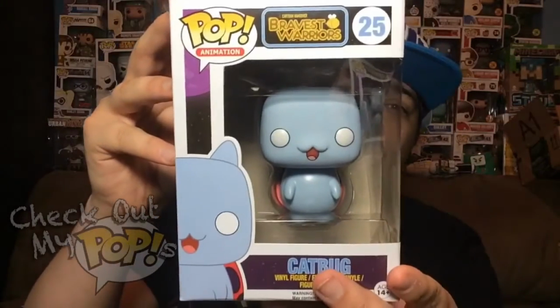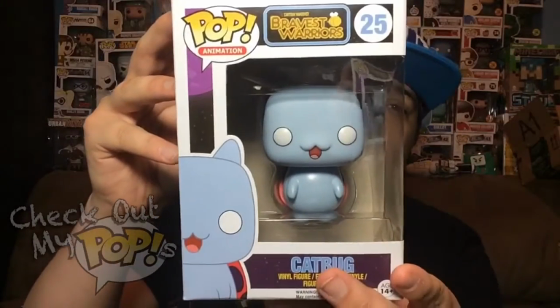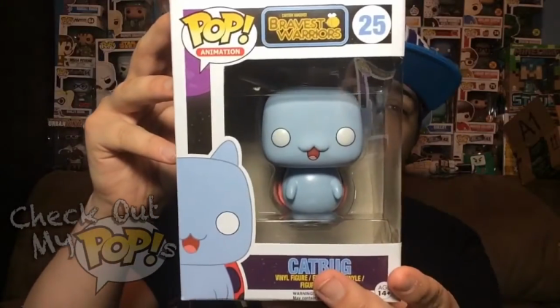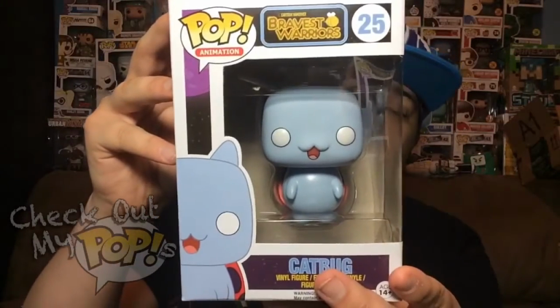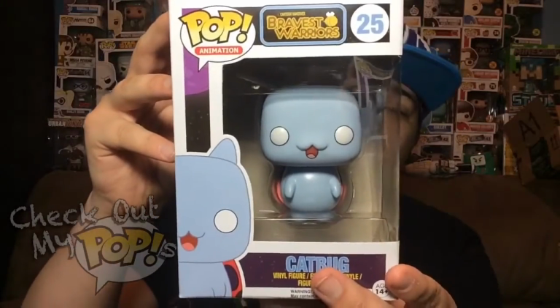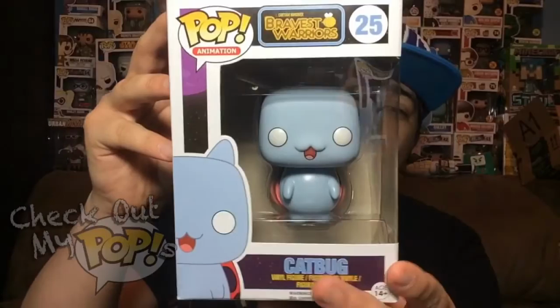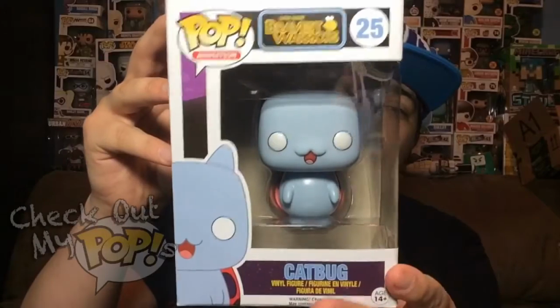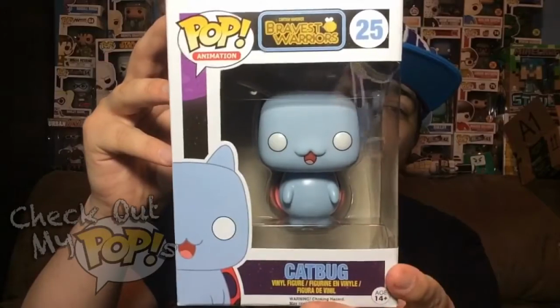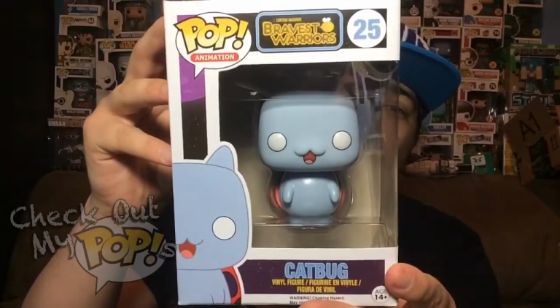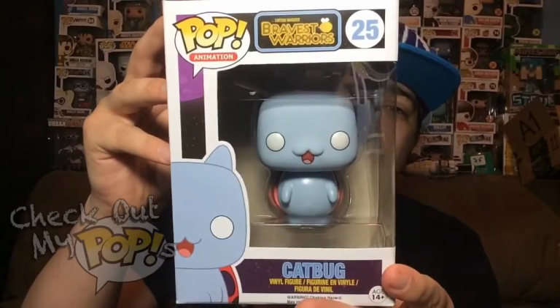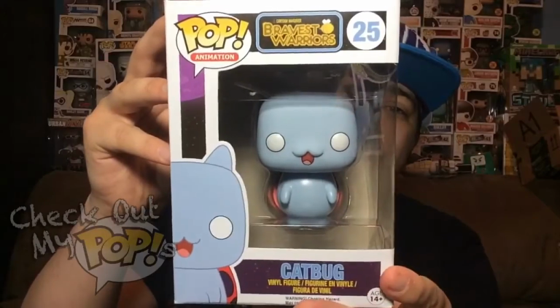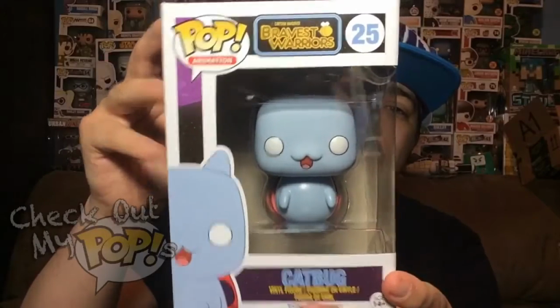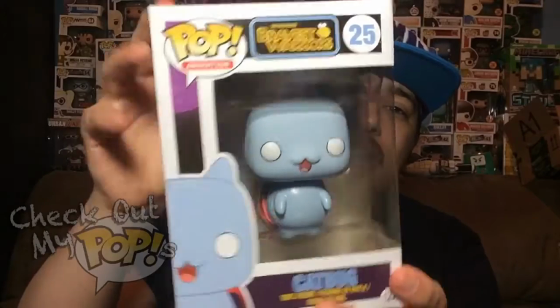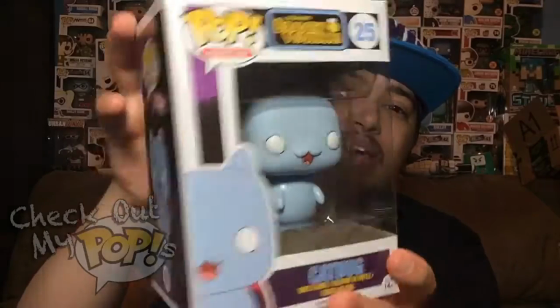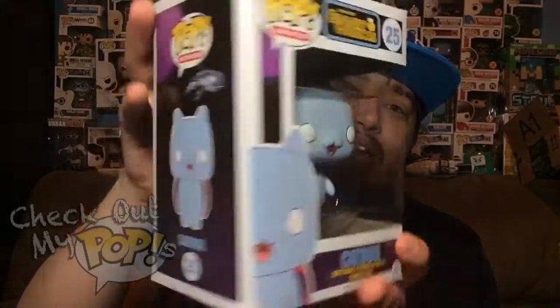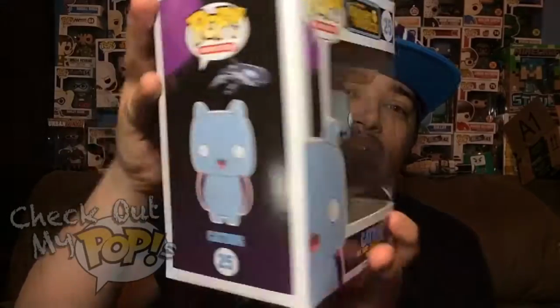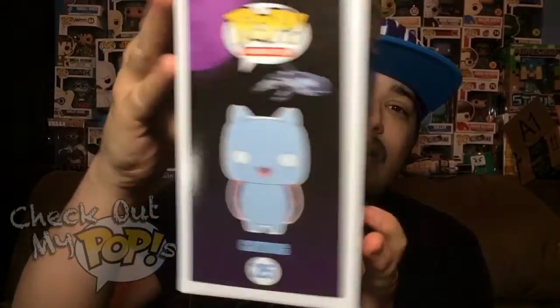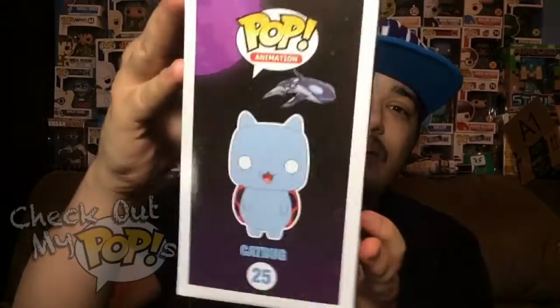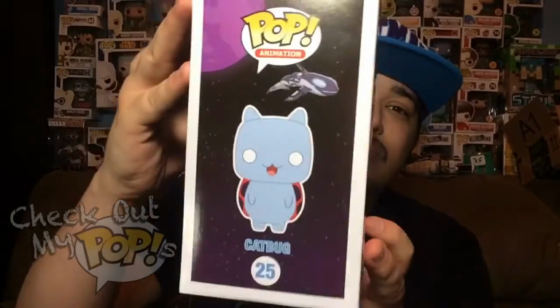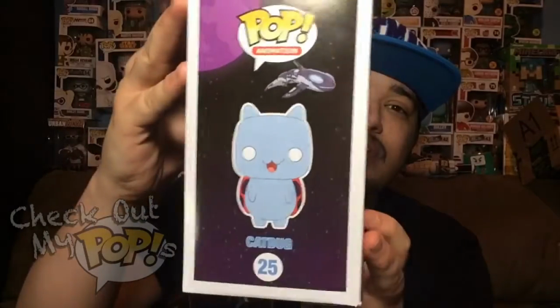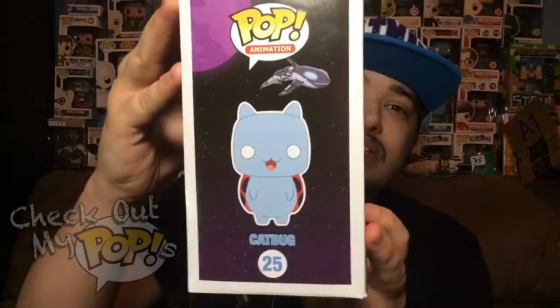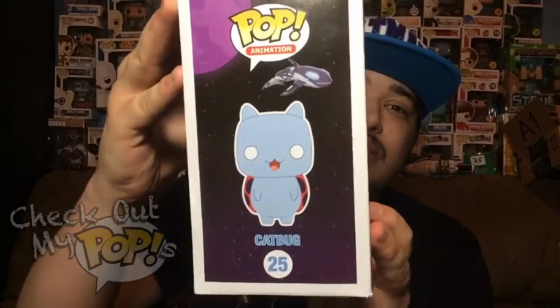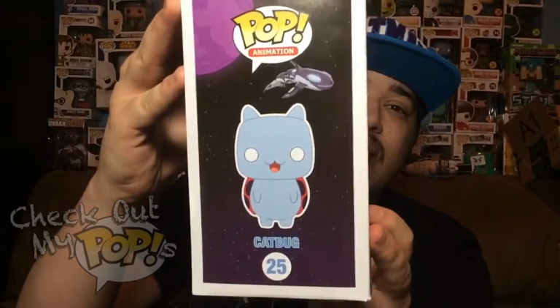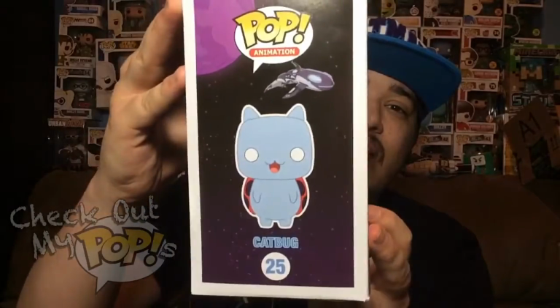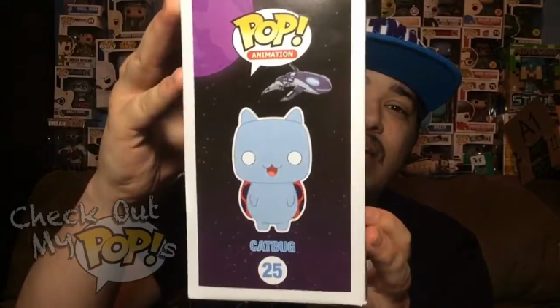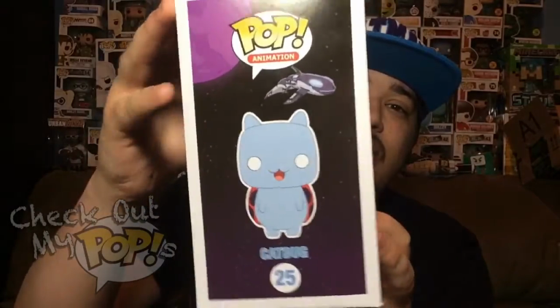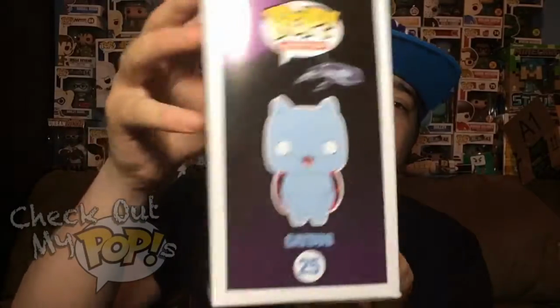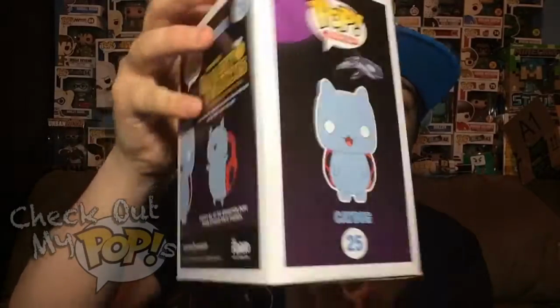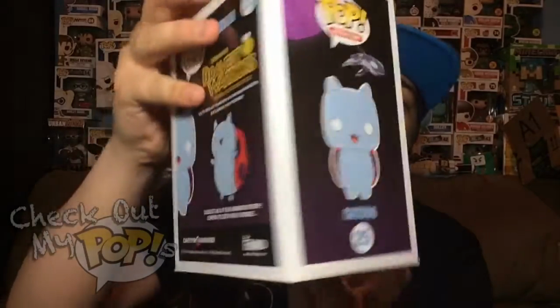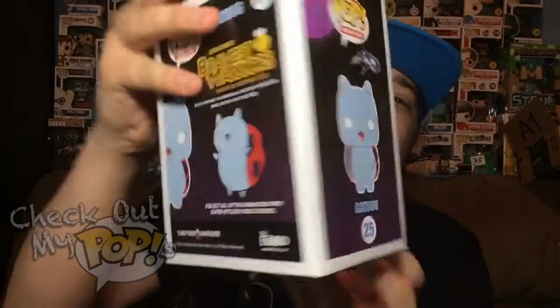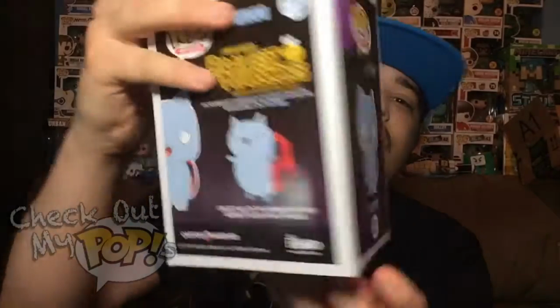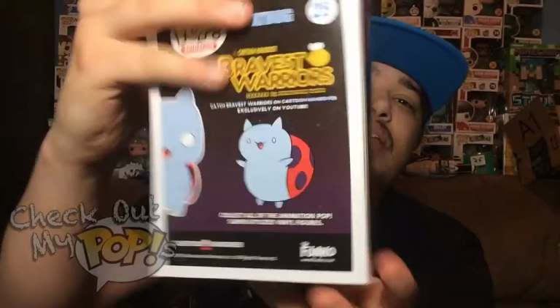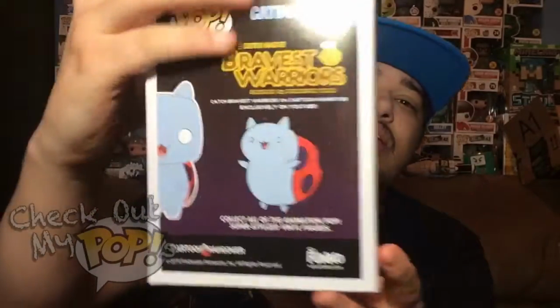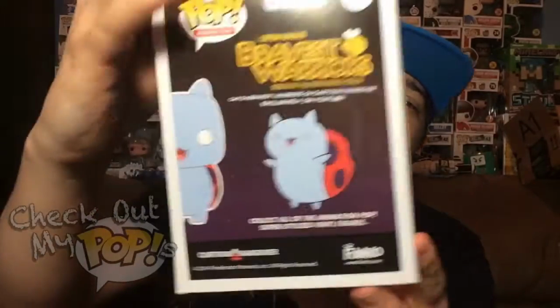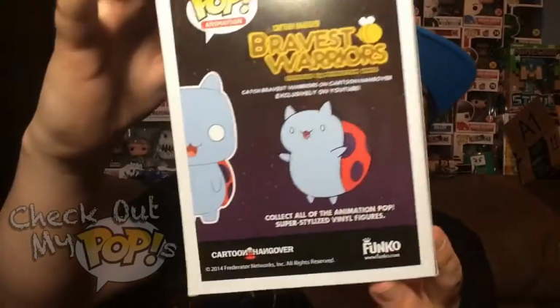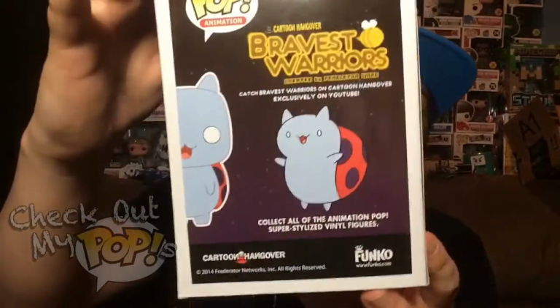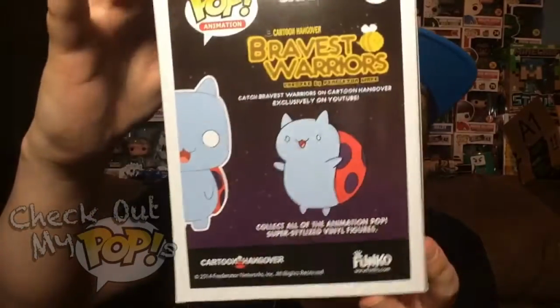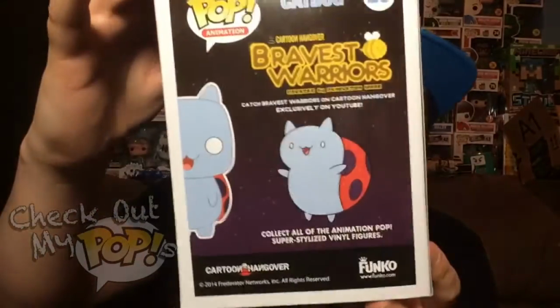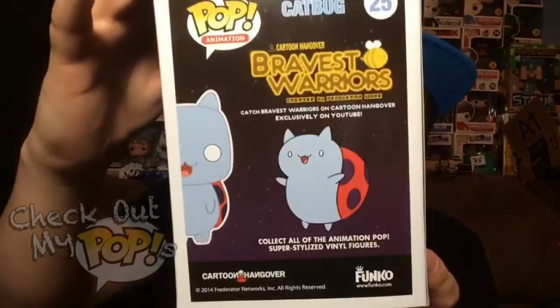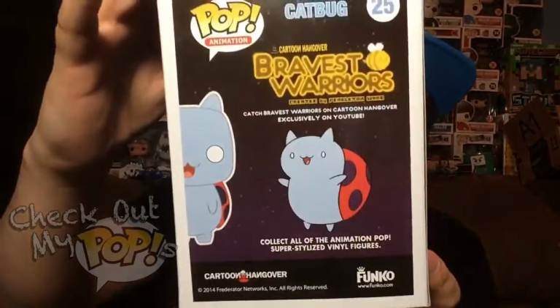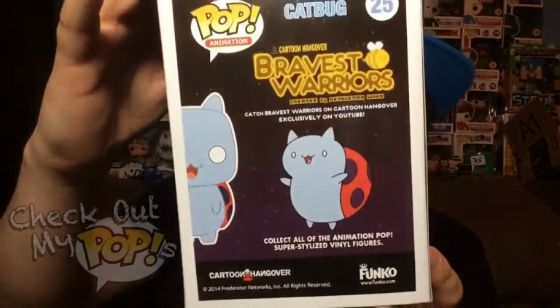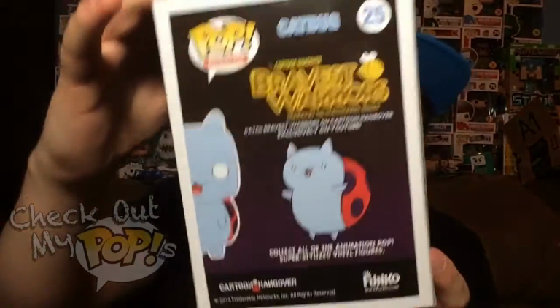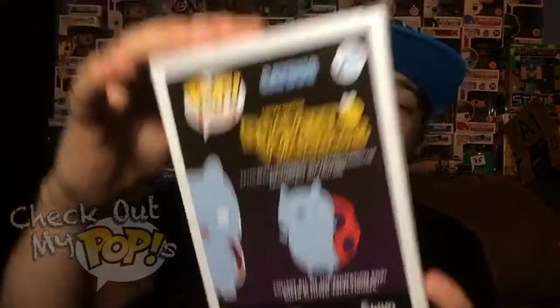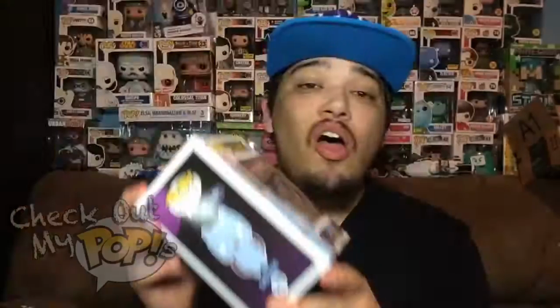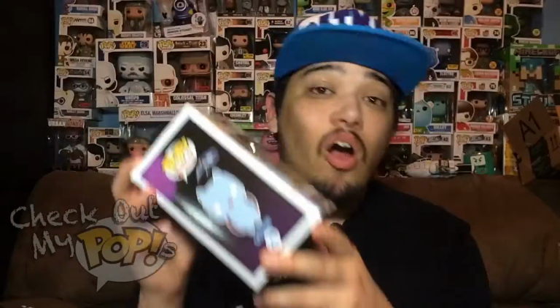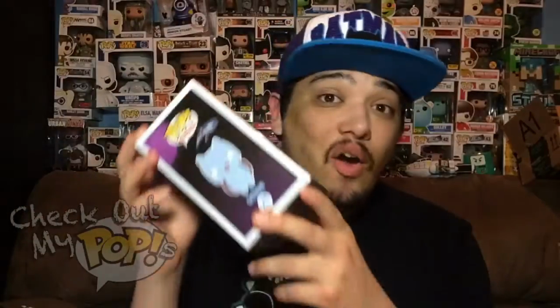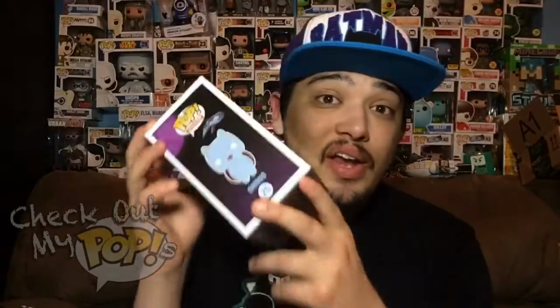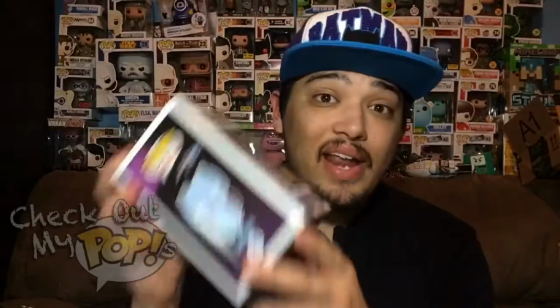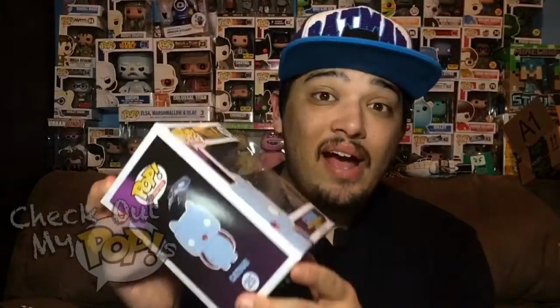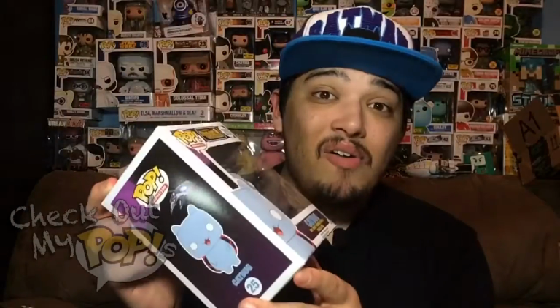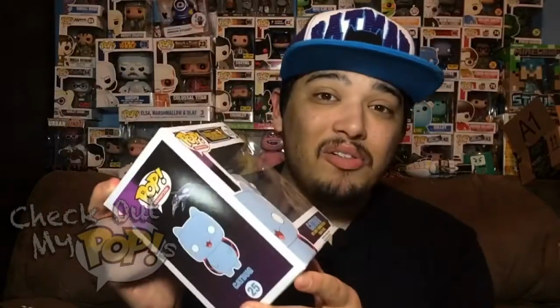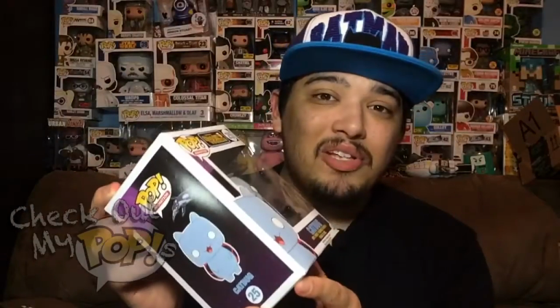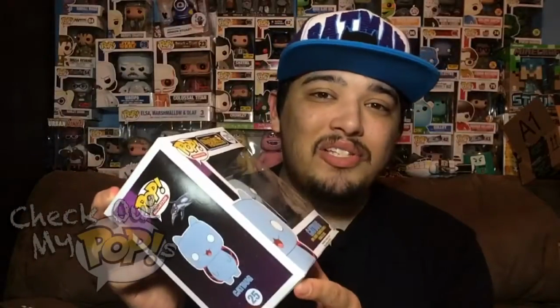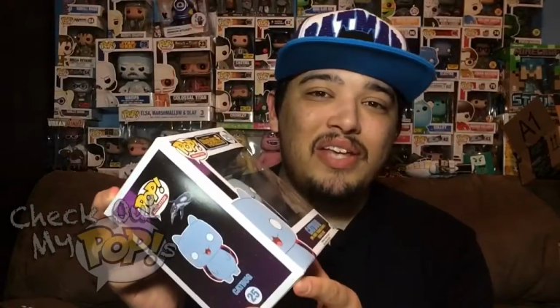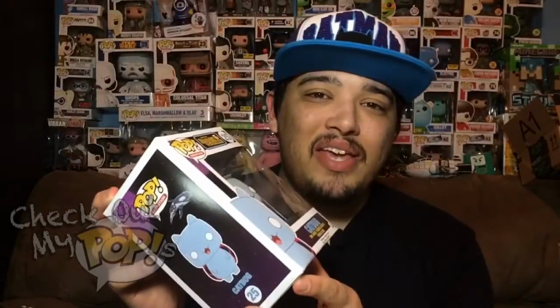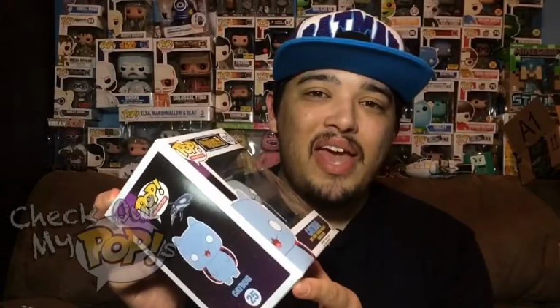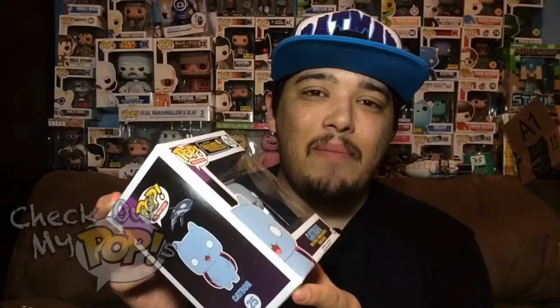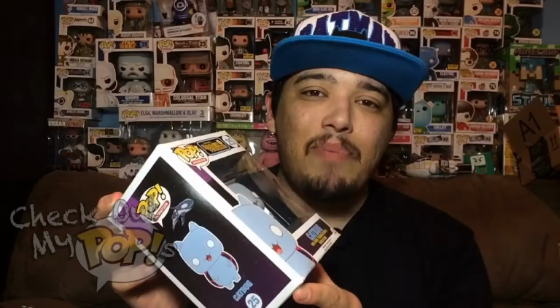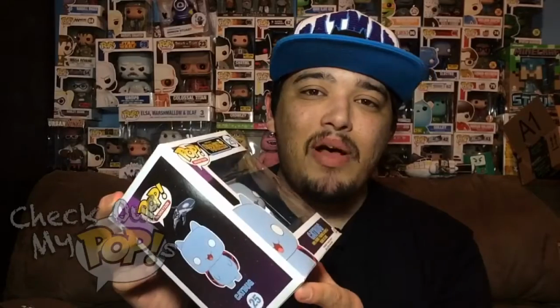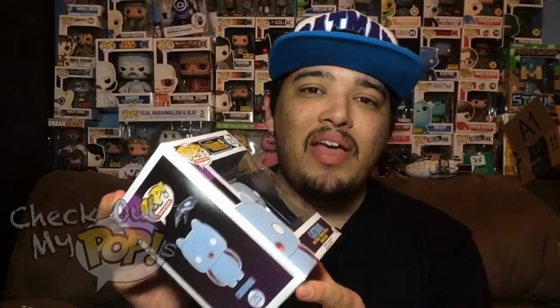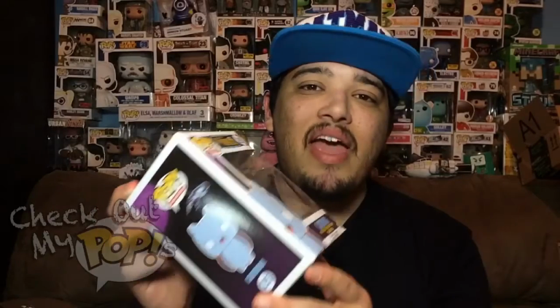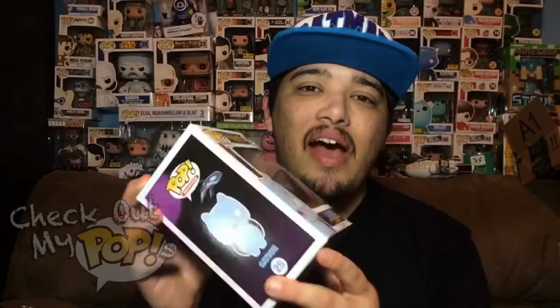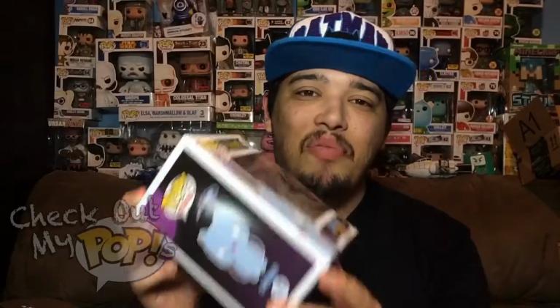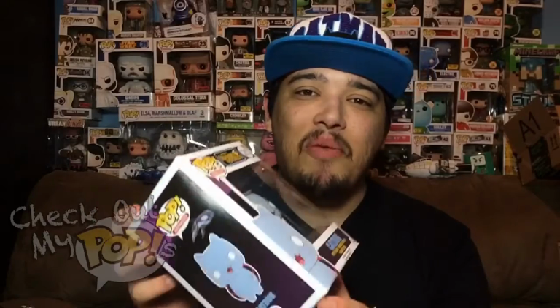So here's the front, here's the side, and here's the back. Alright, now let's take Cat Bug out the box.